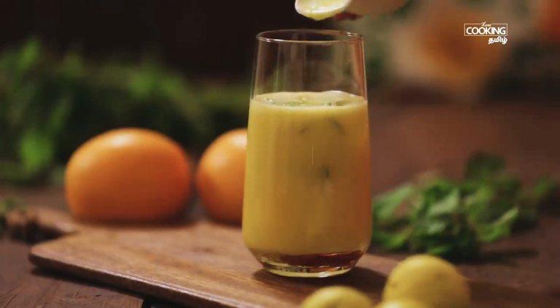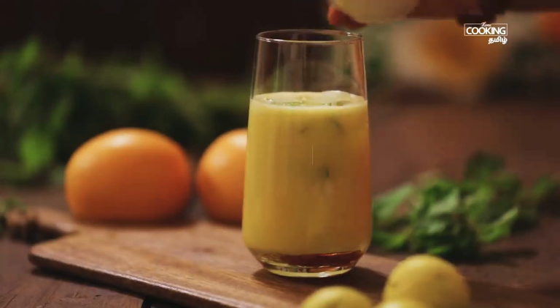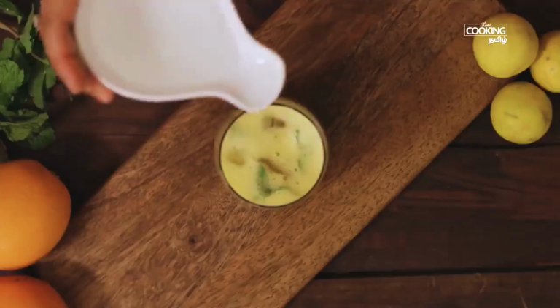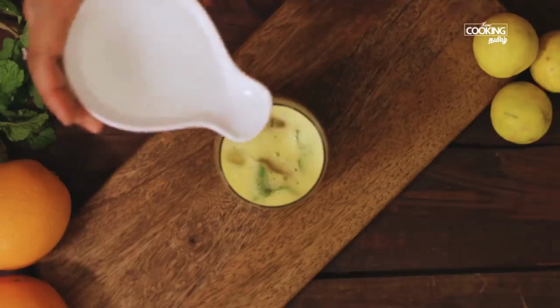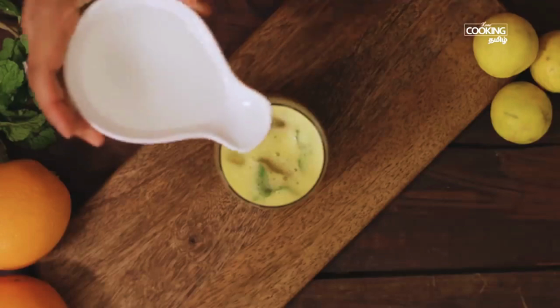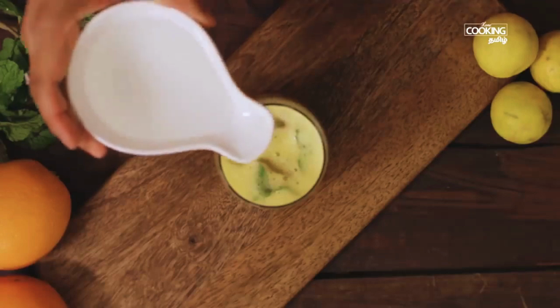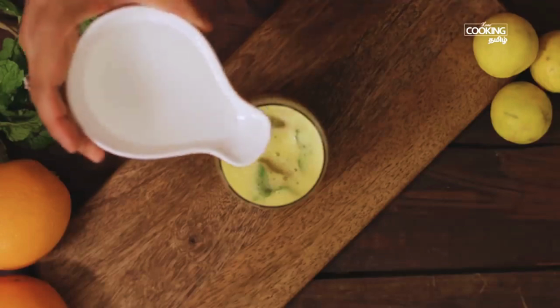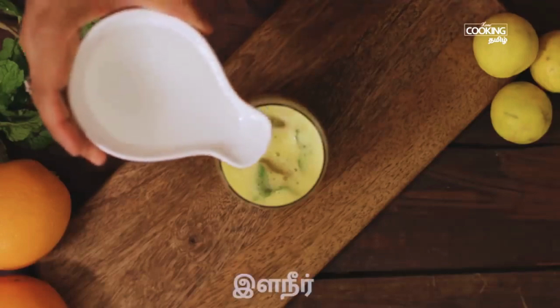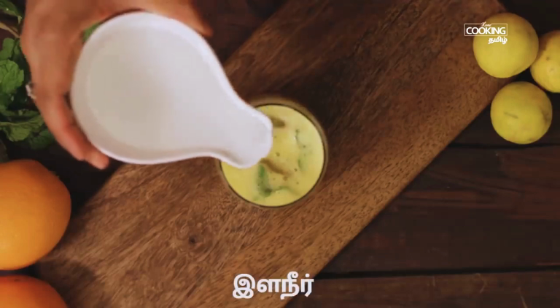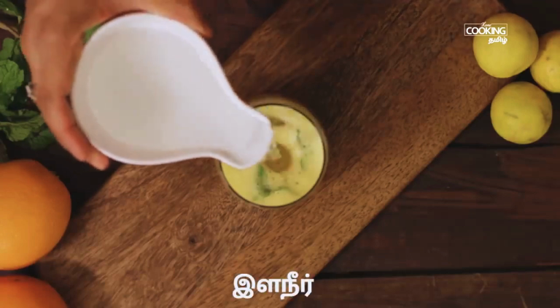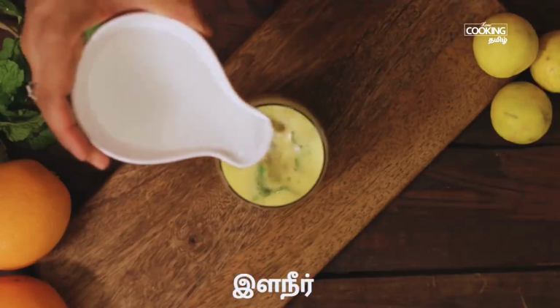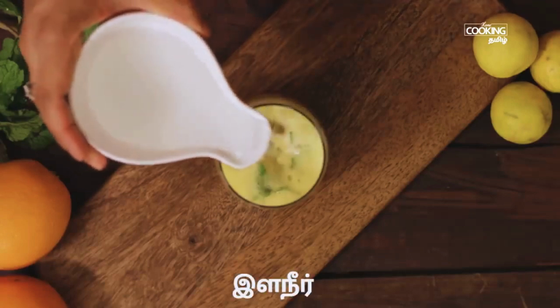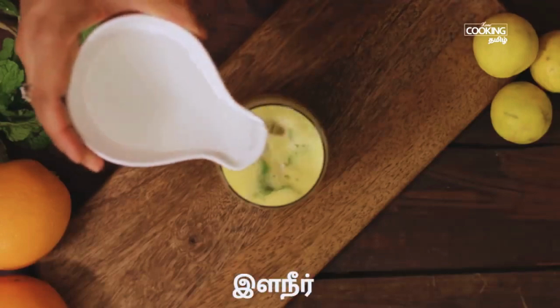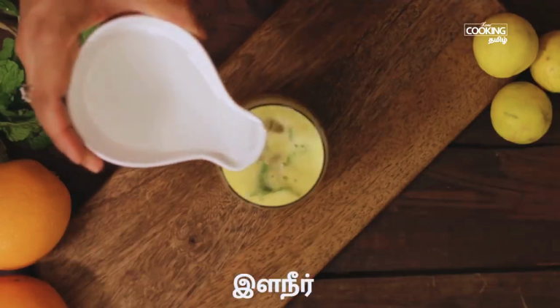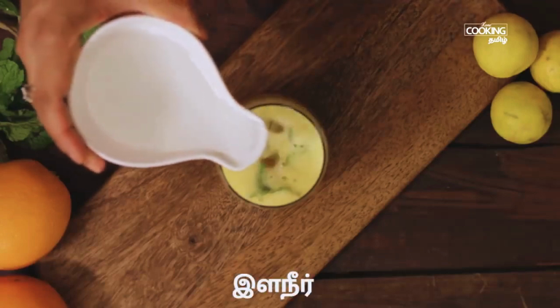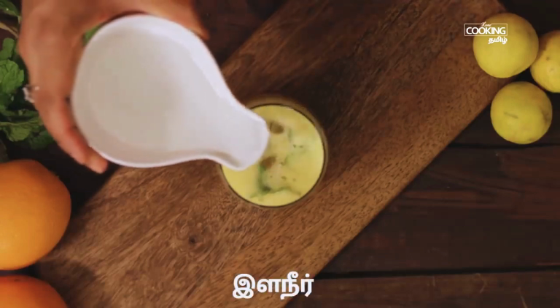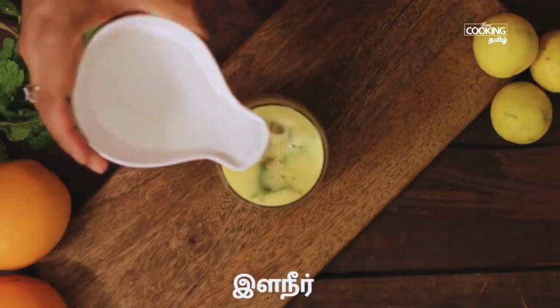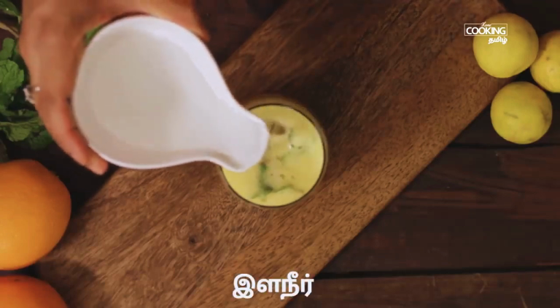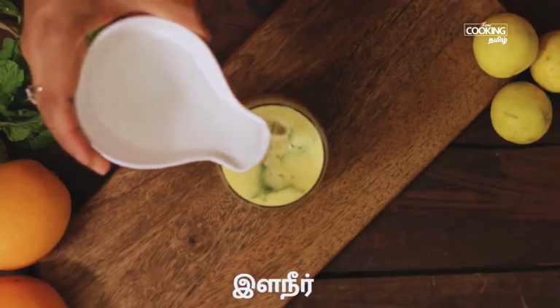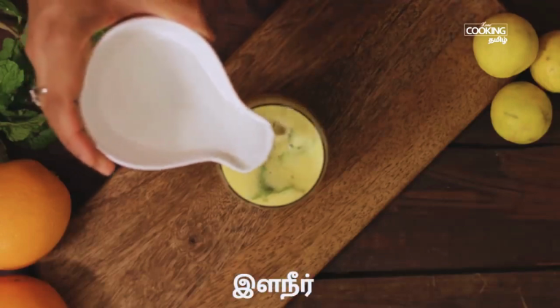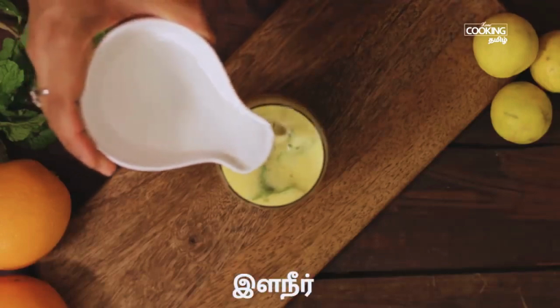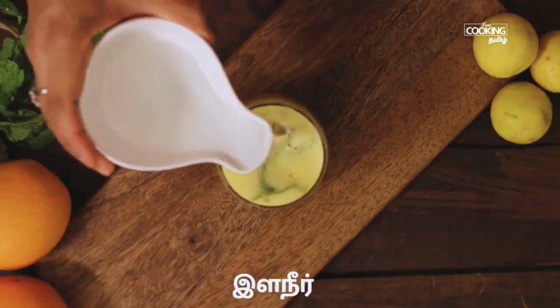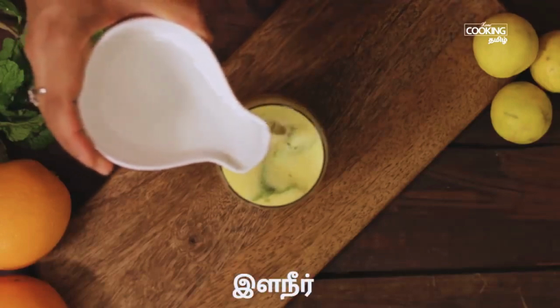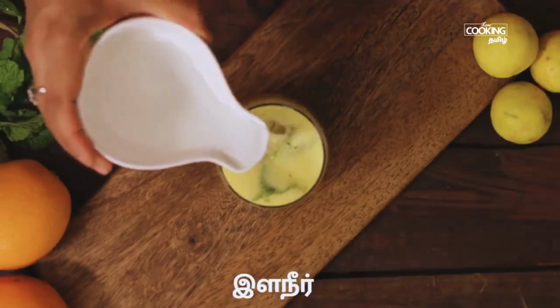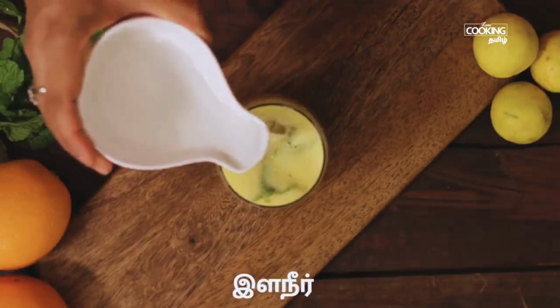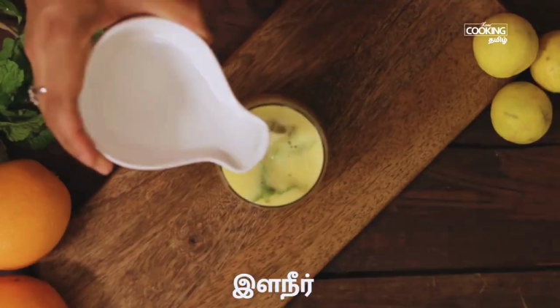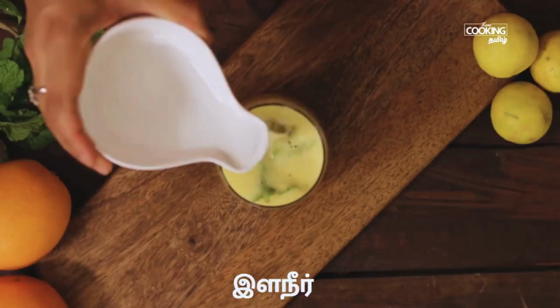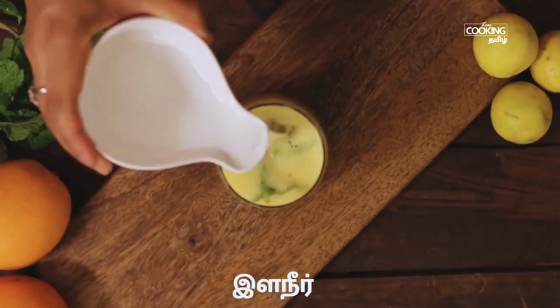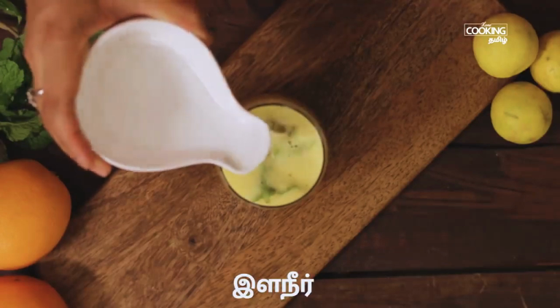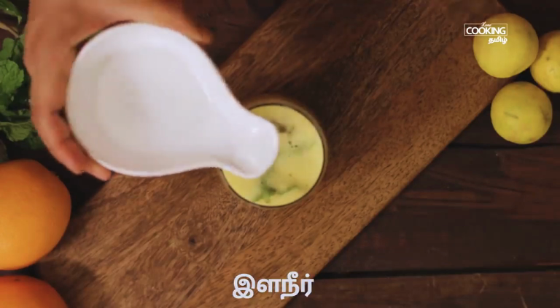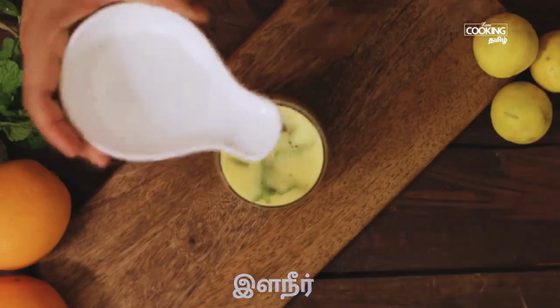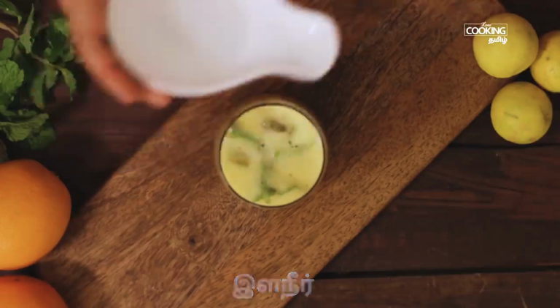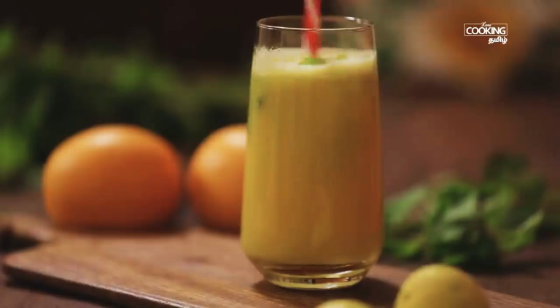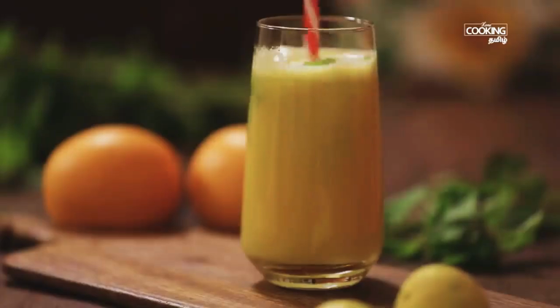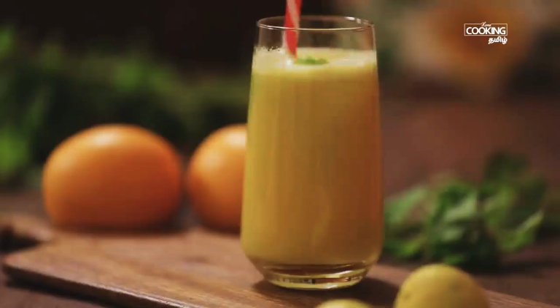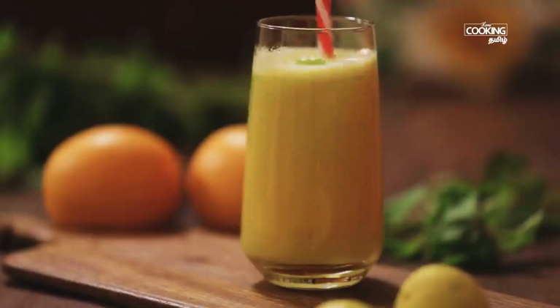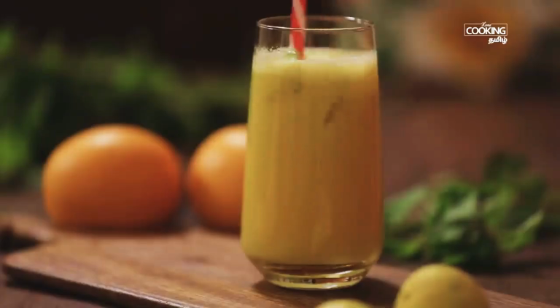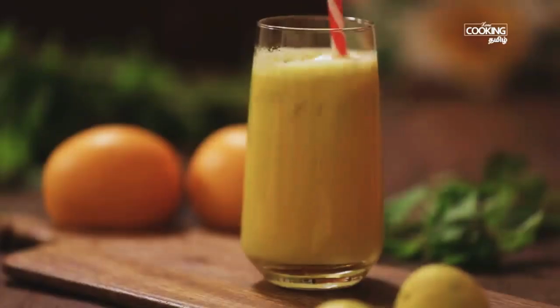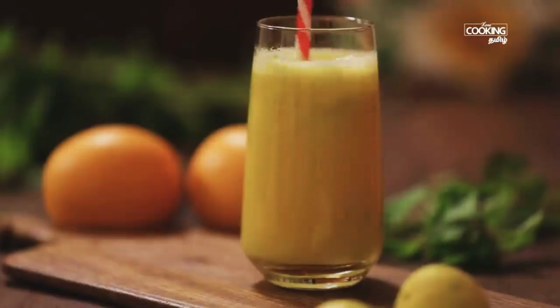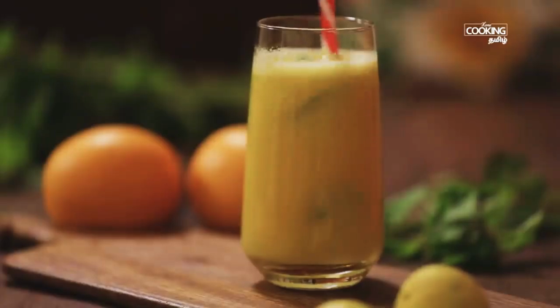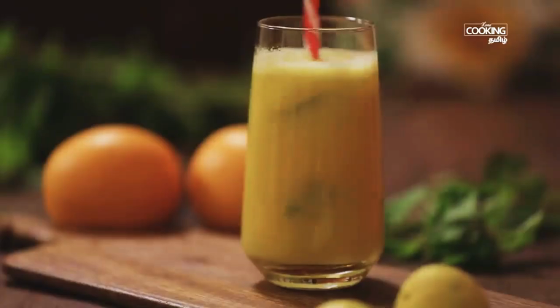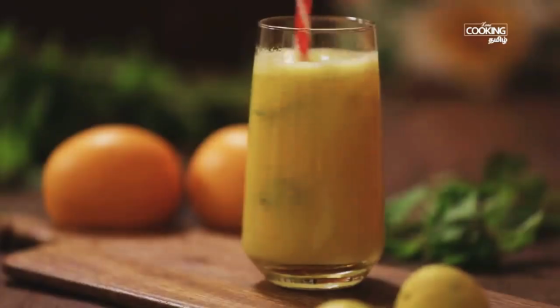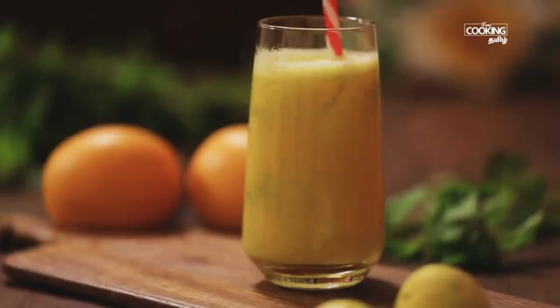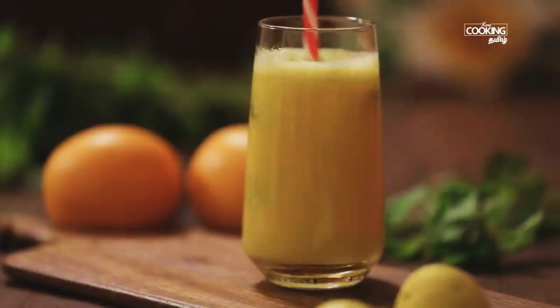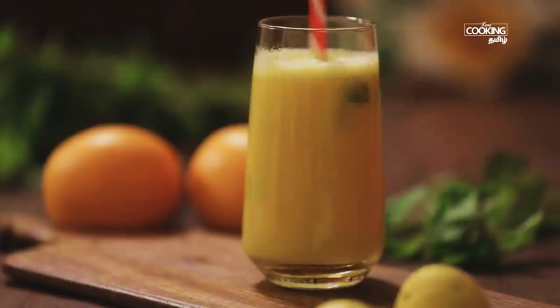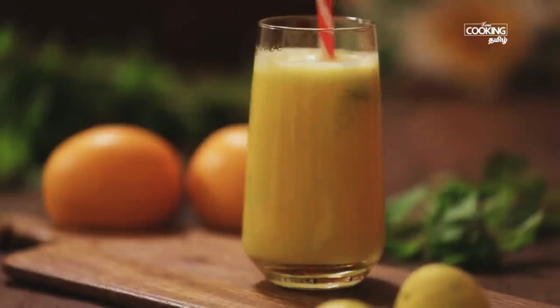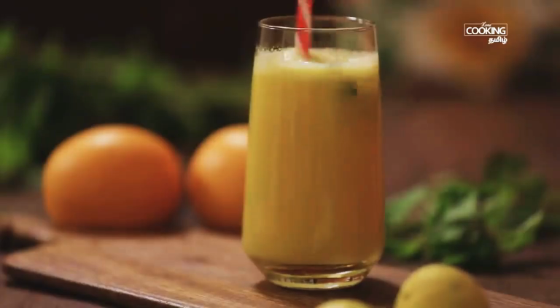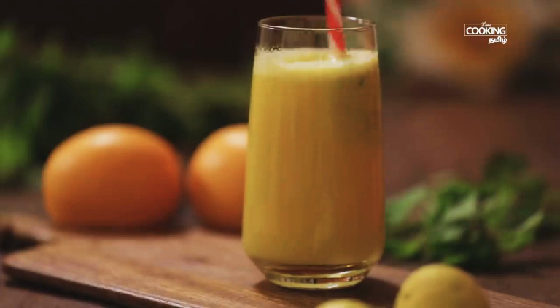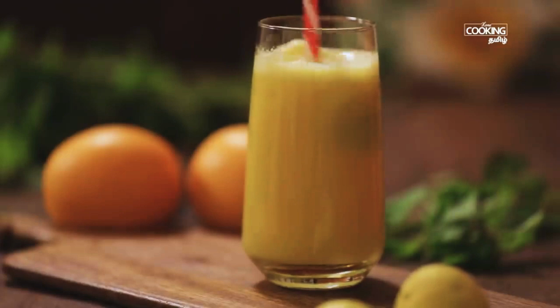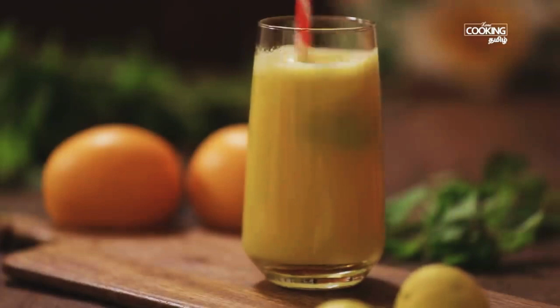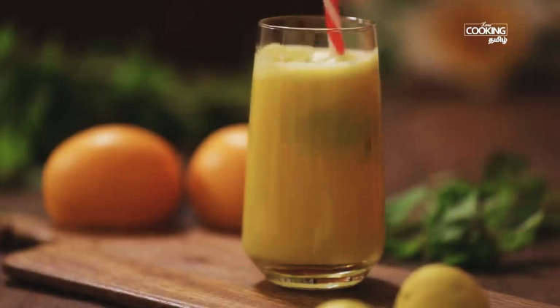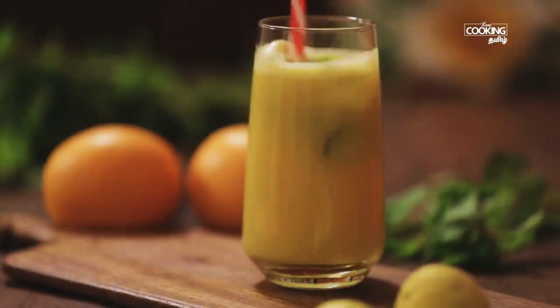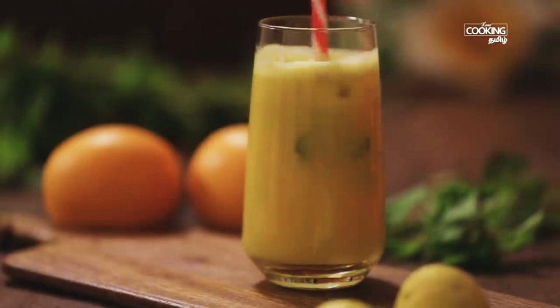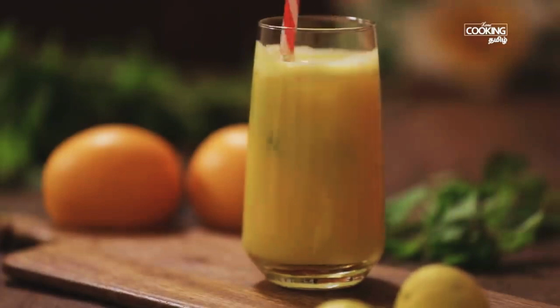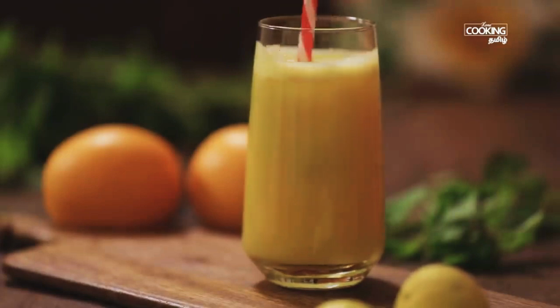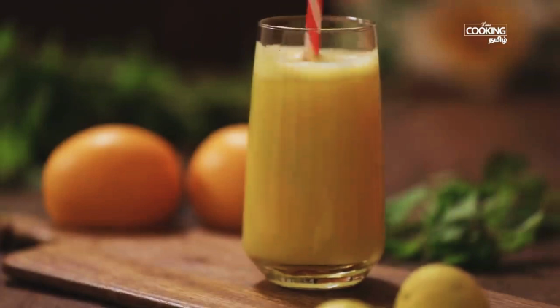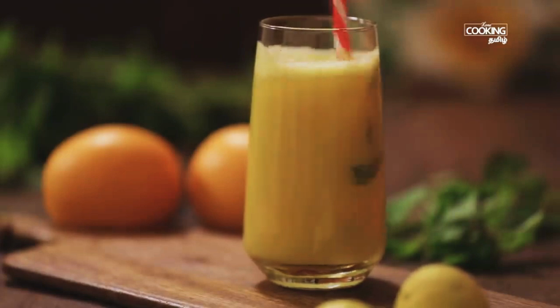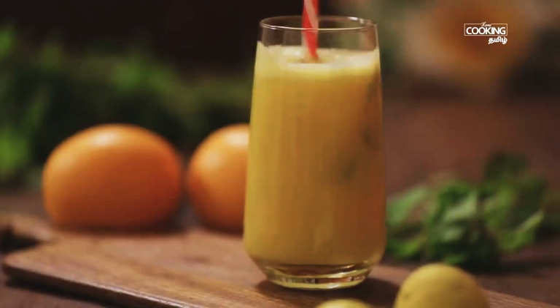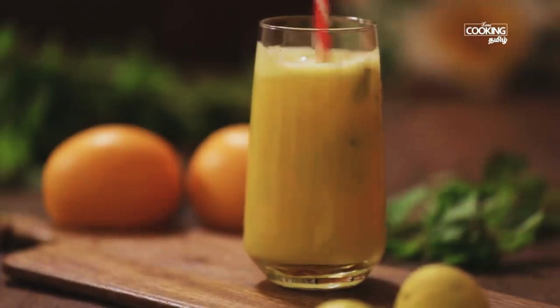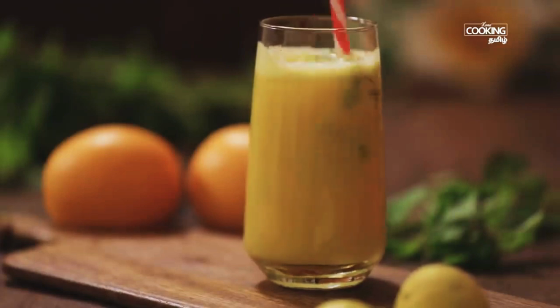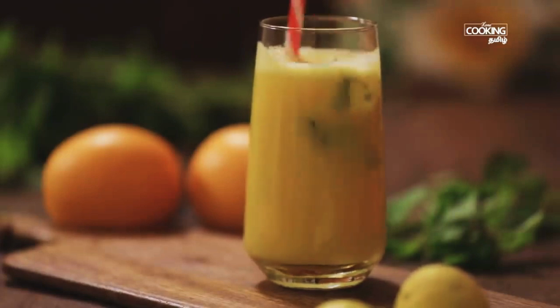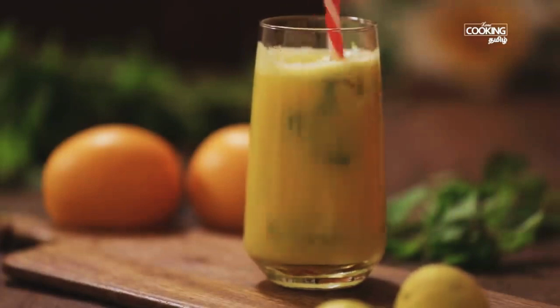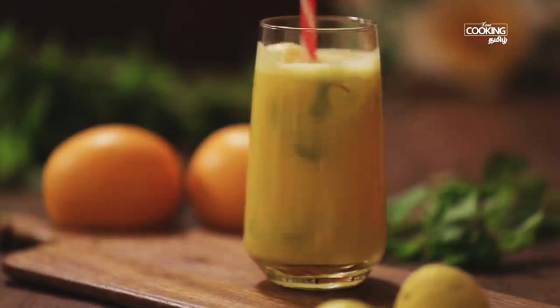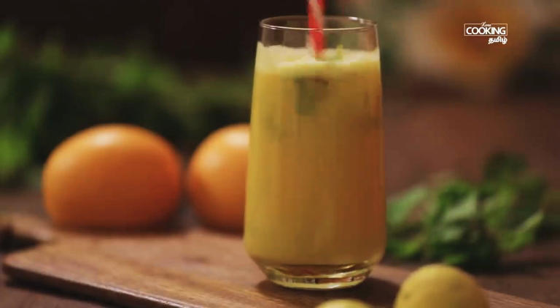Mix it well. It's very good to use orange juice — this is a good one.